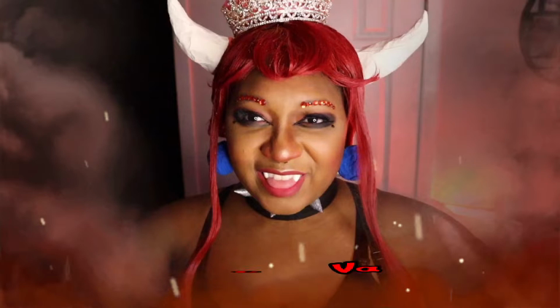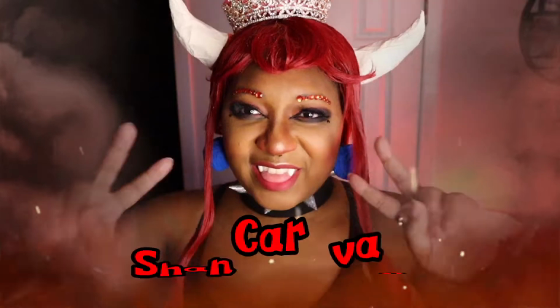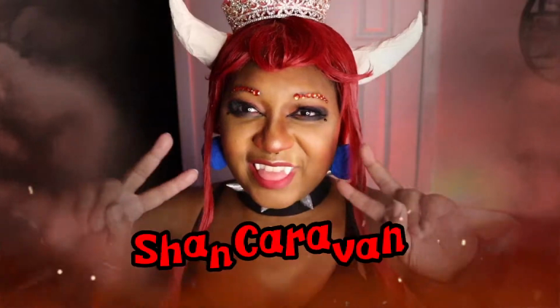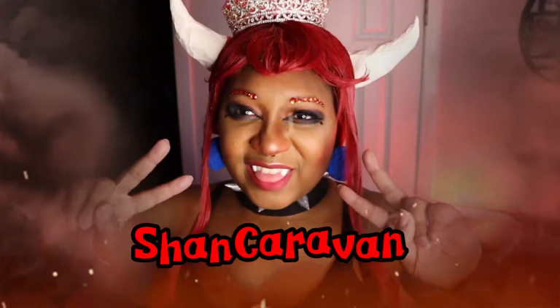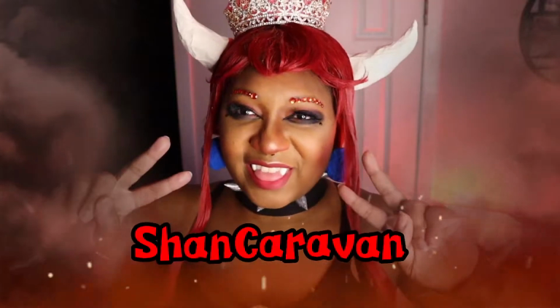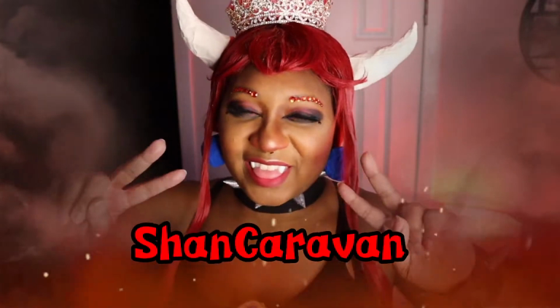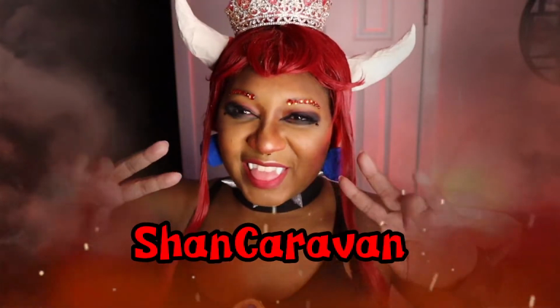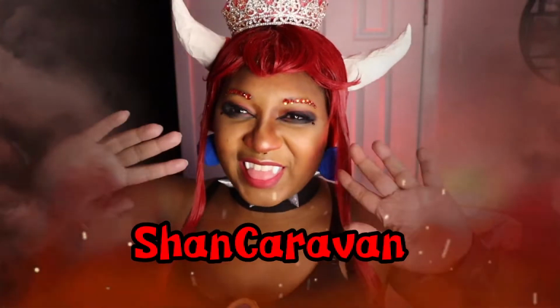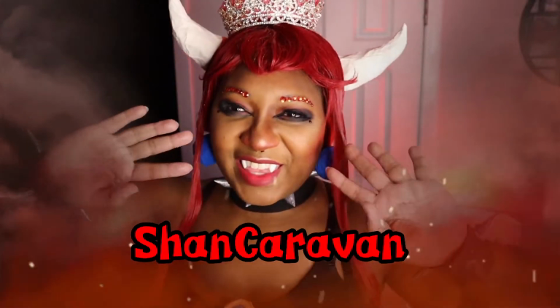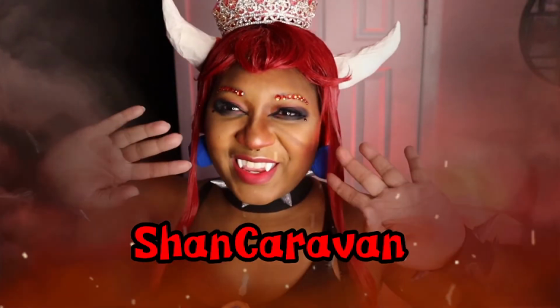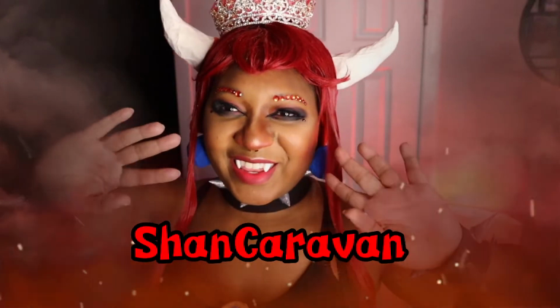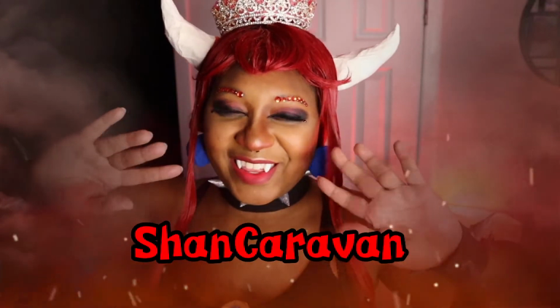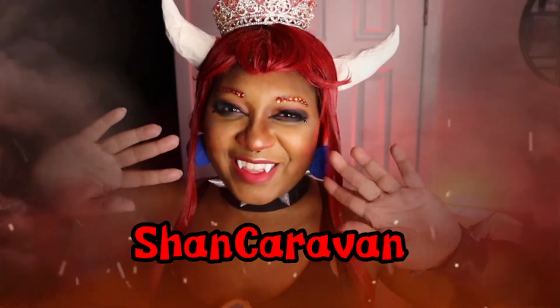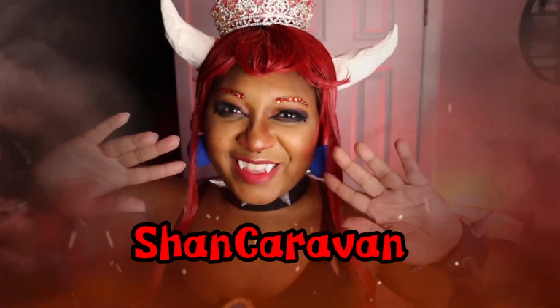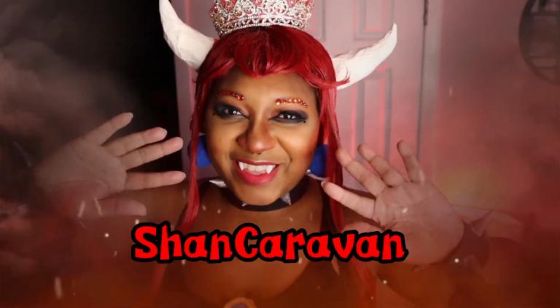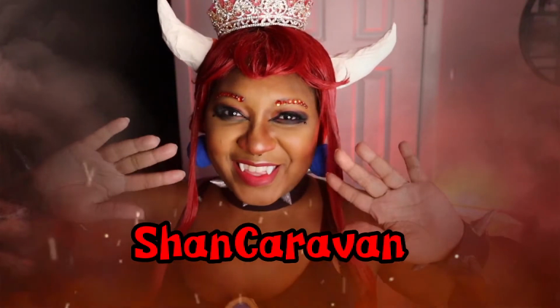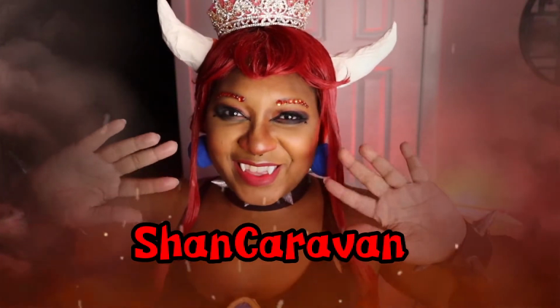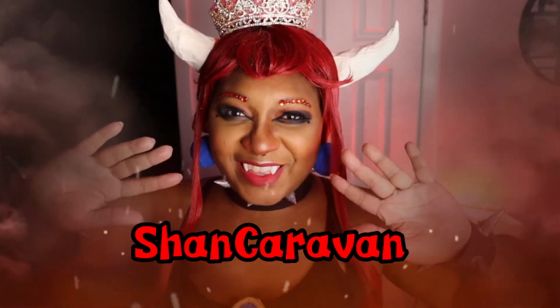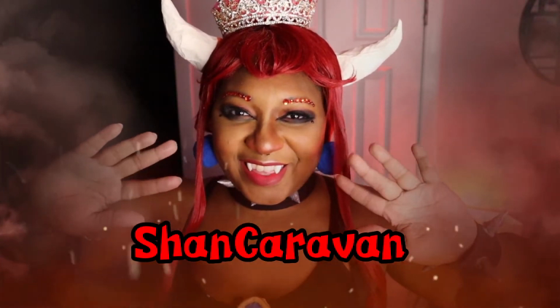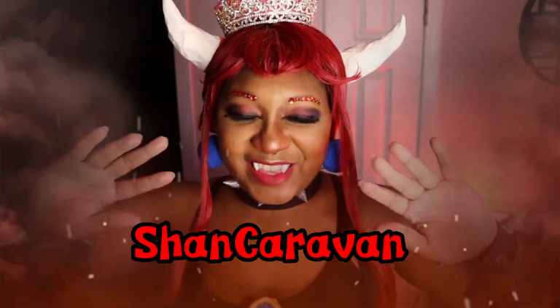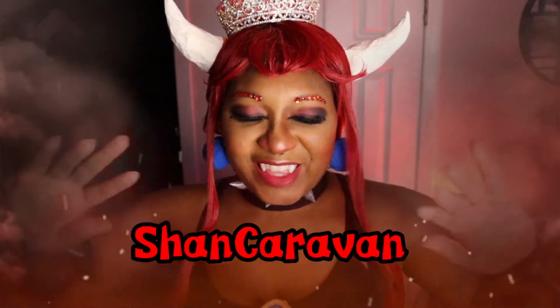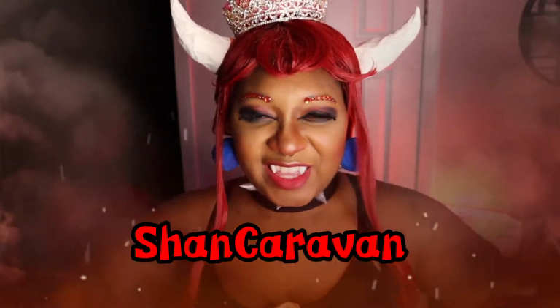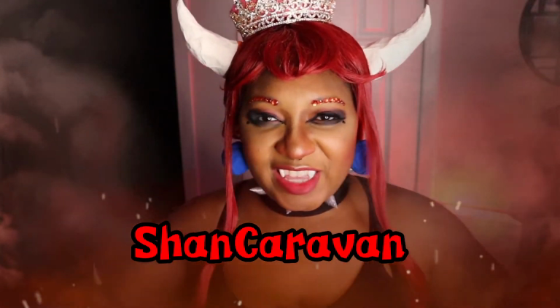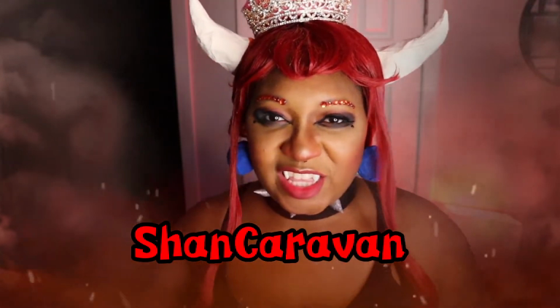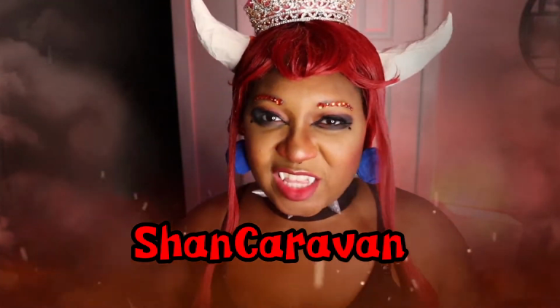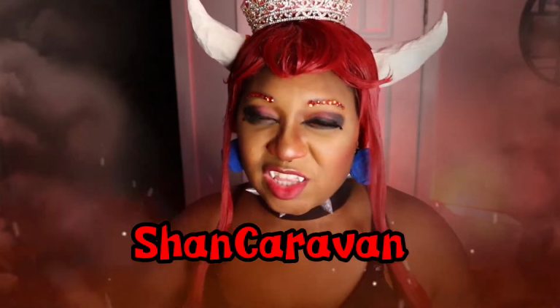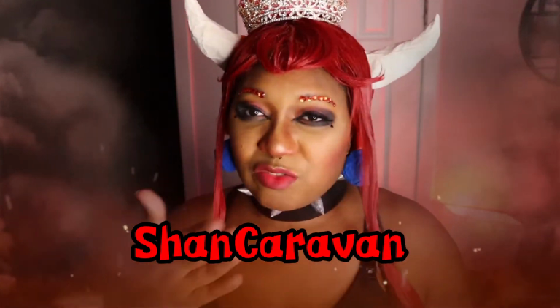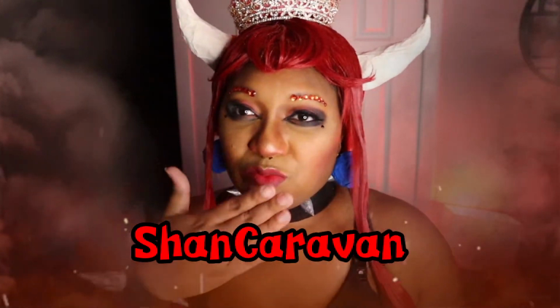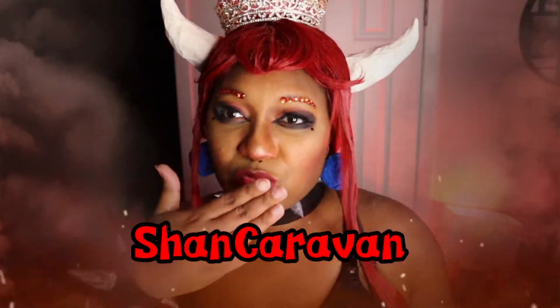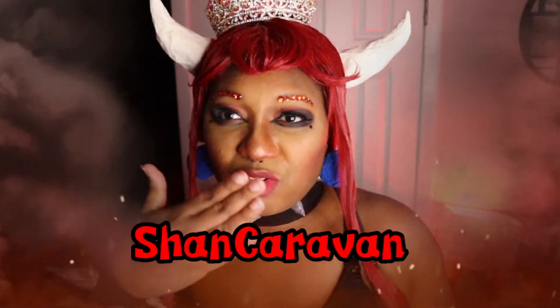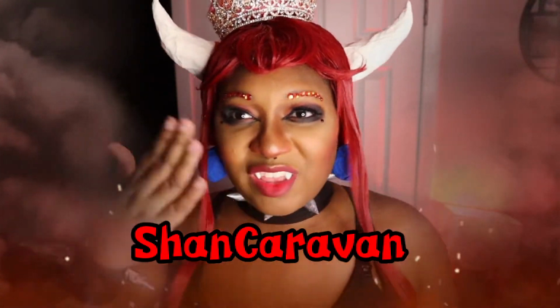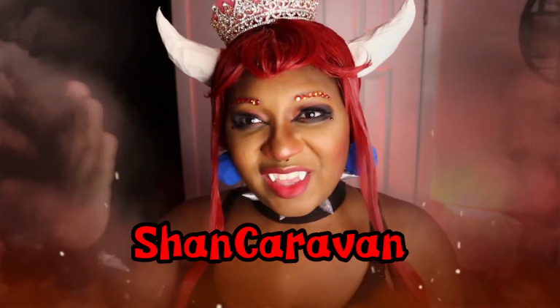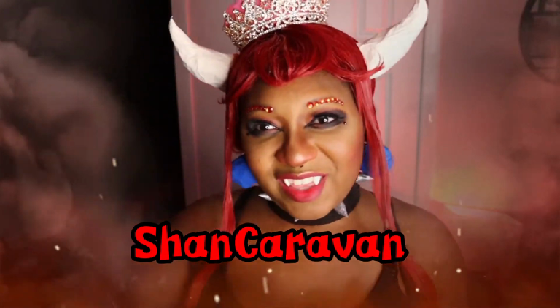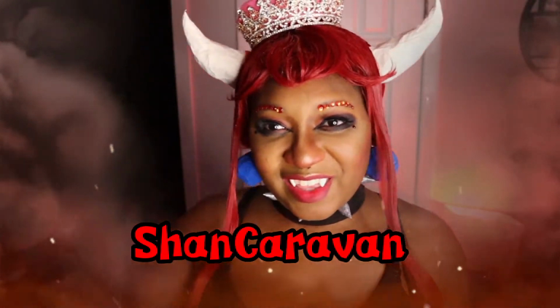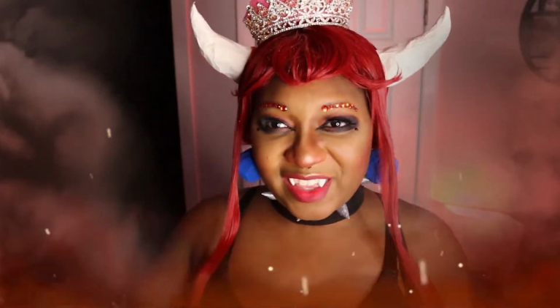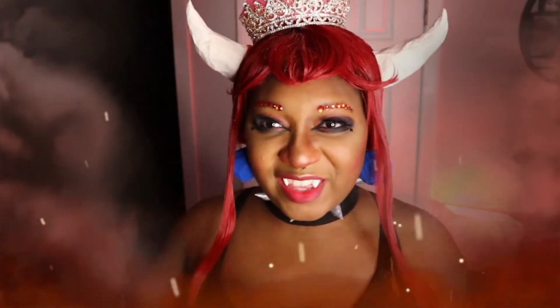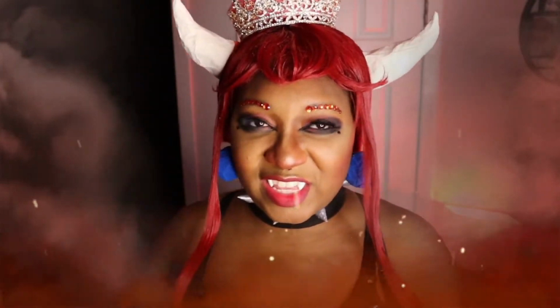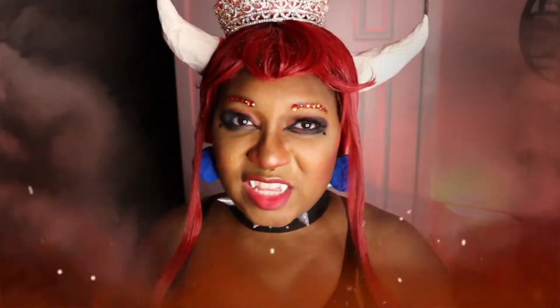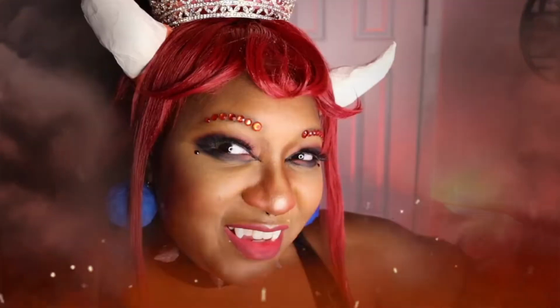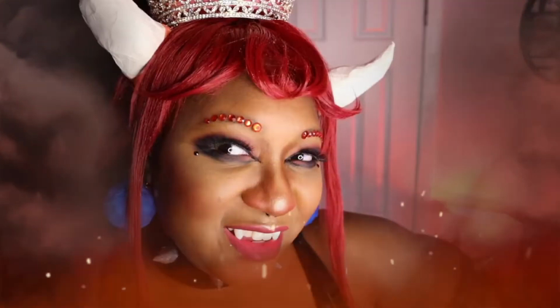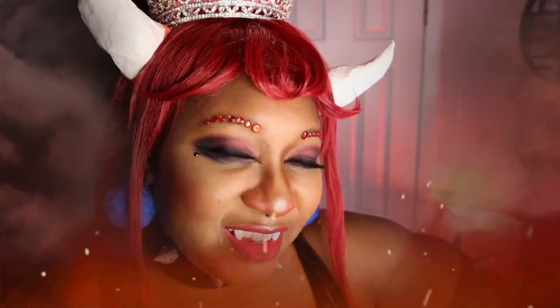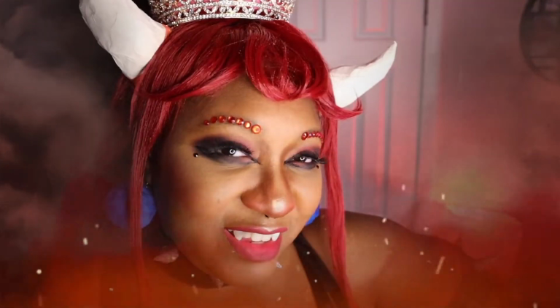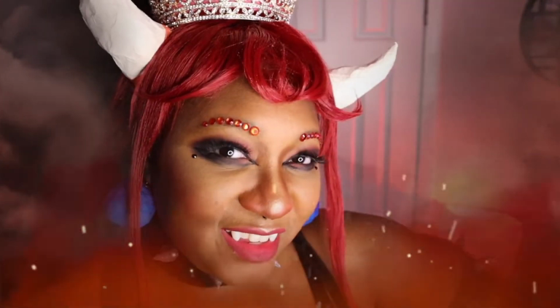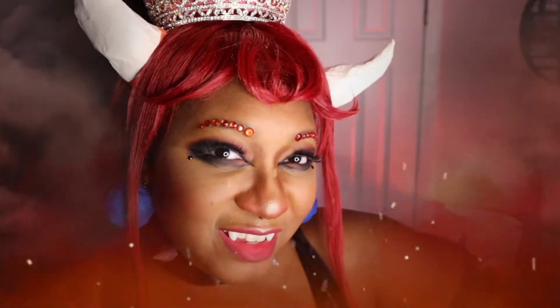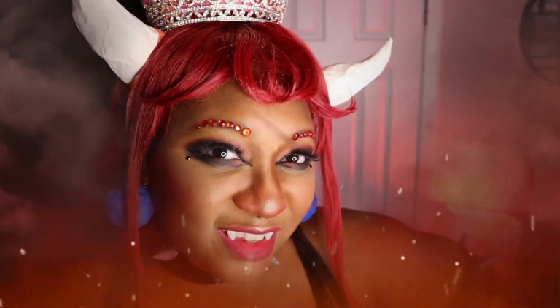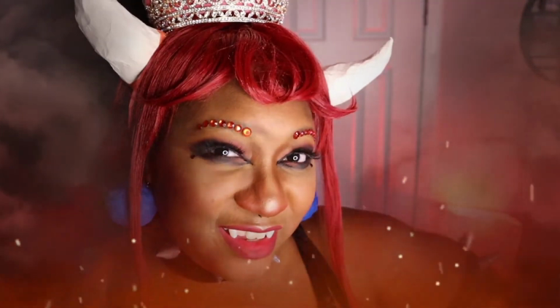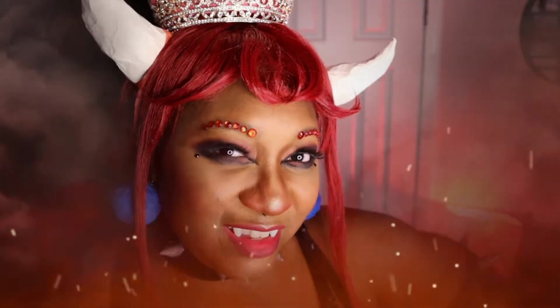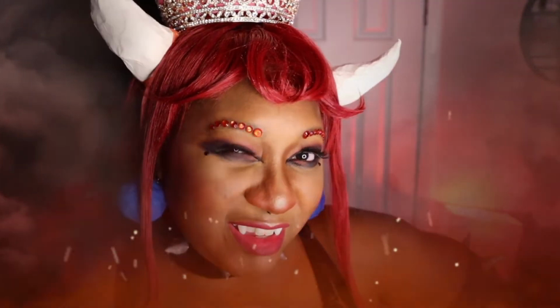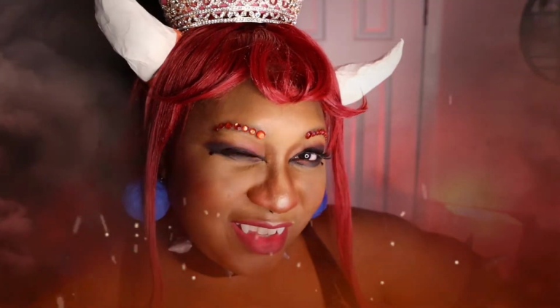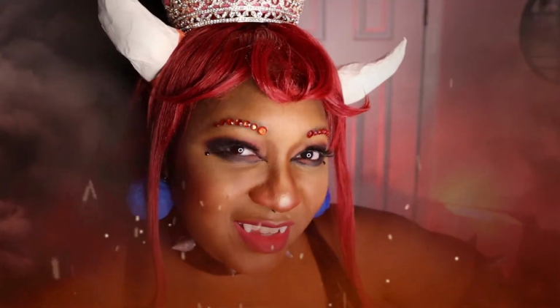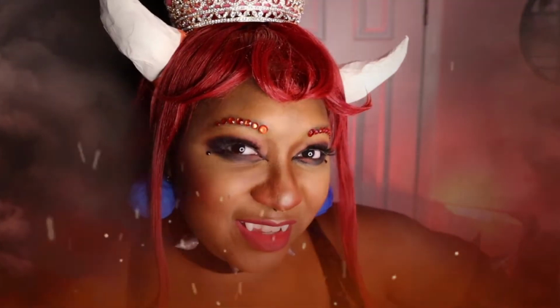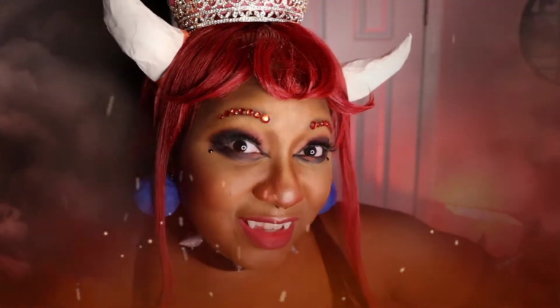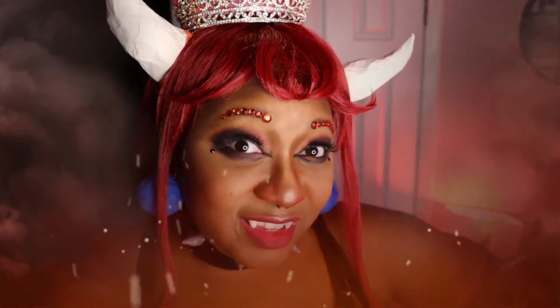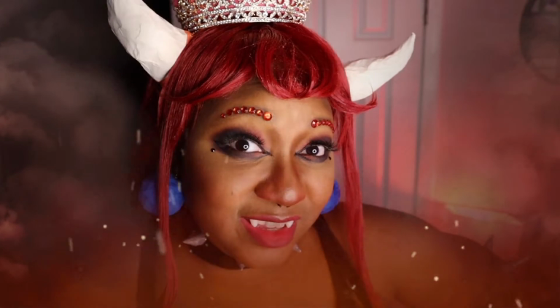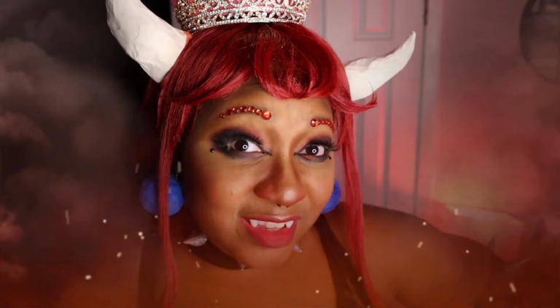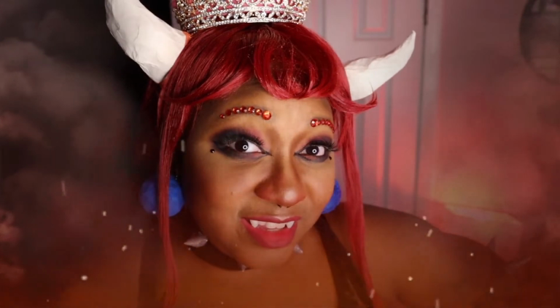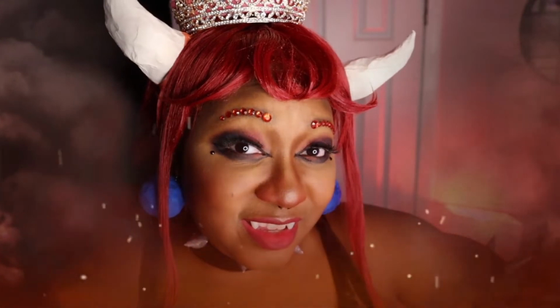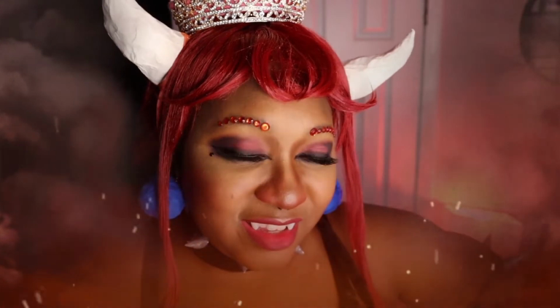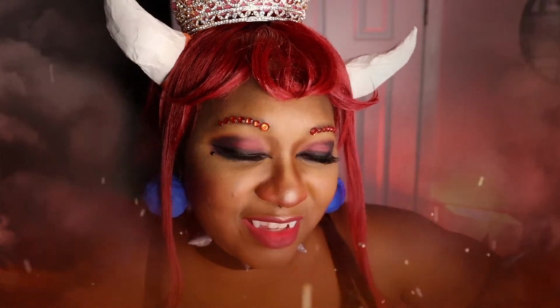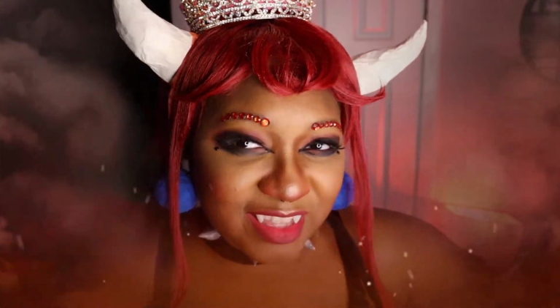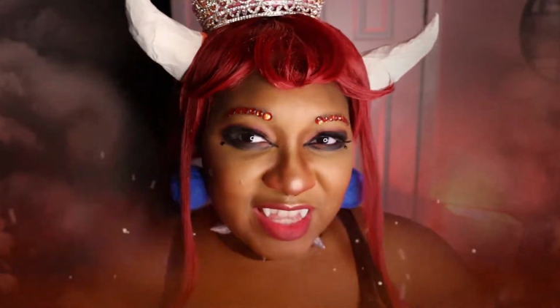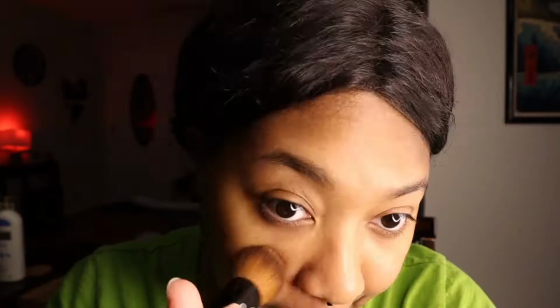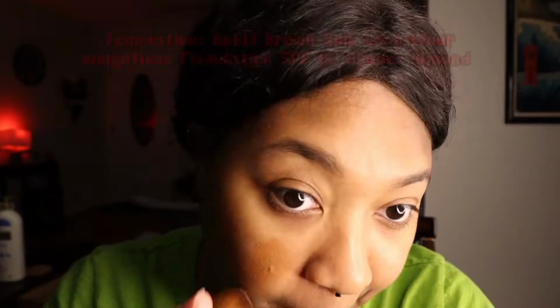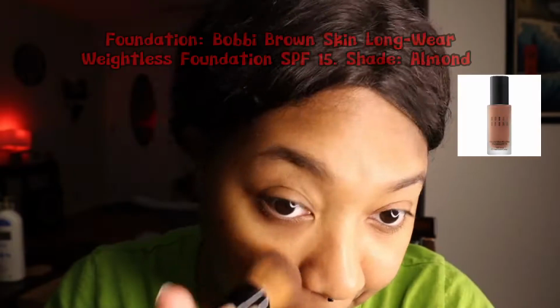I'm Shan Caravan. Welcome to my channel. In today's video, I'll be showing you how I did my makeup for my Bowsette cosplay.